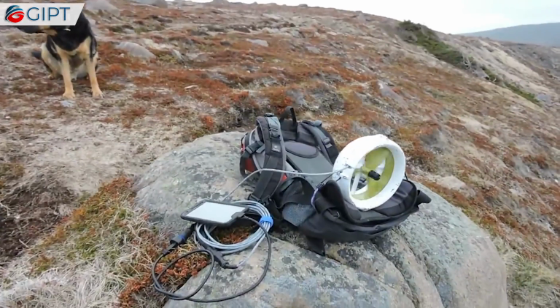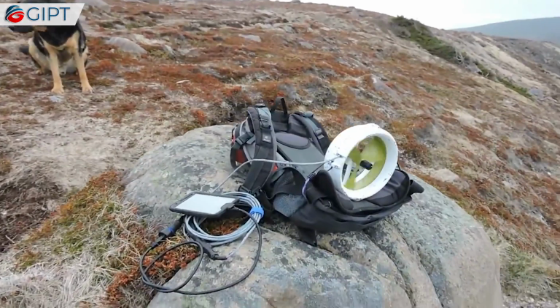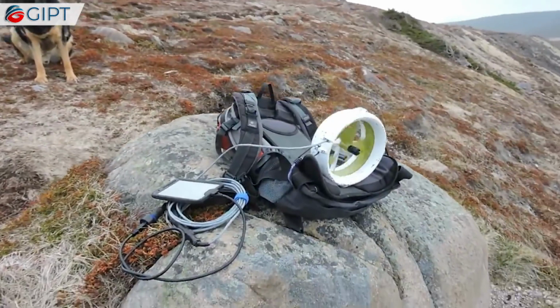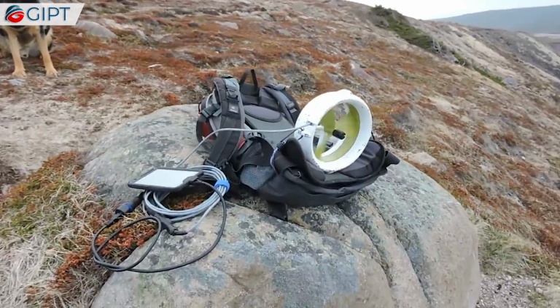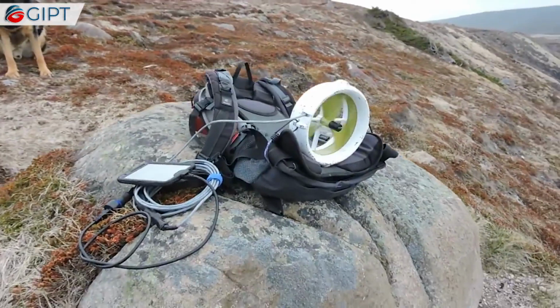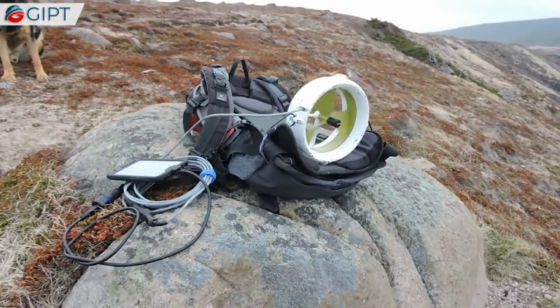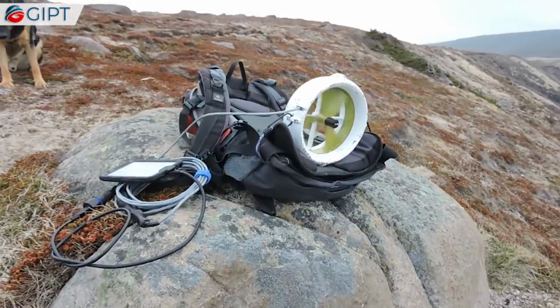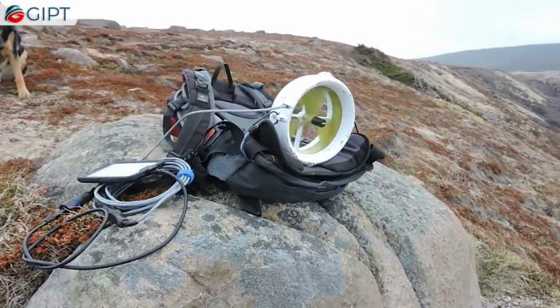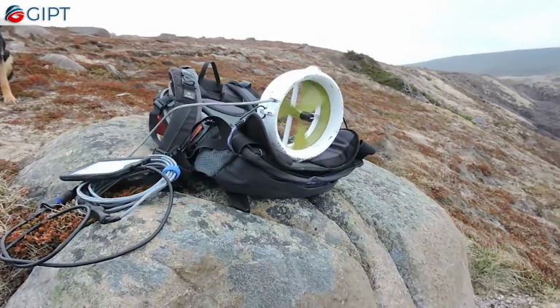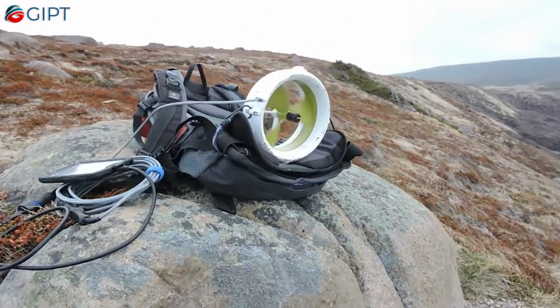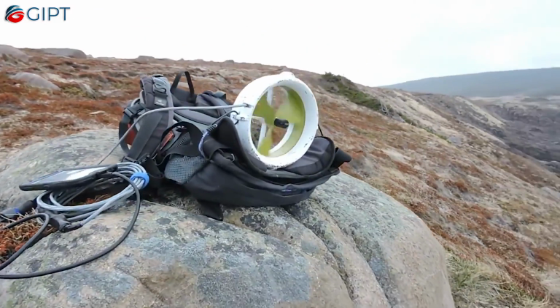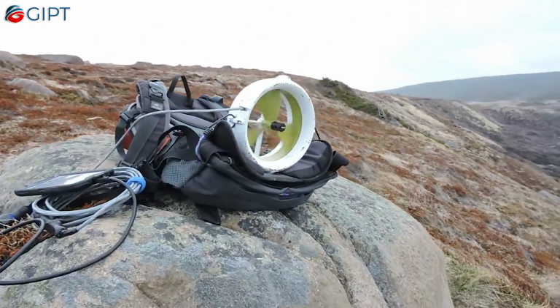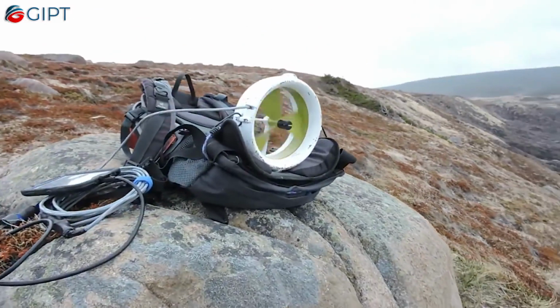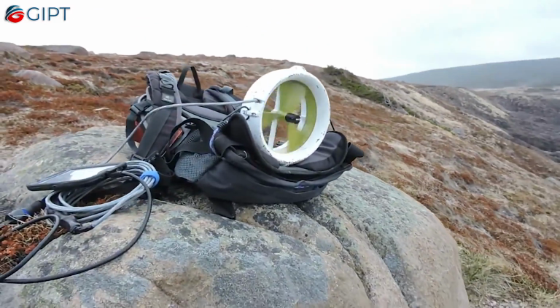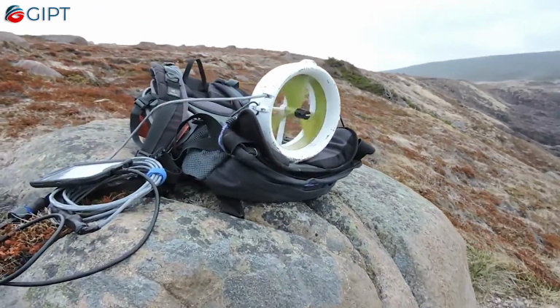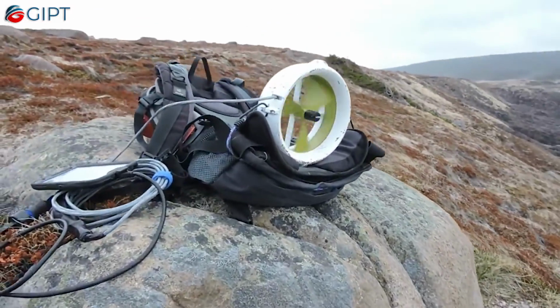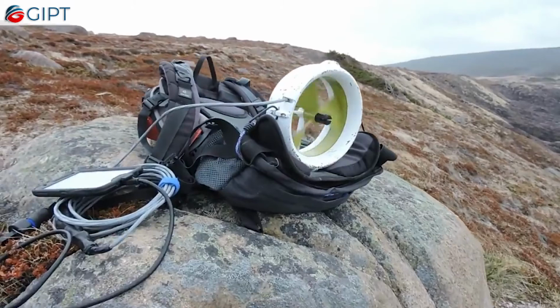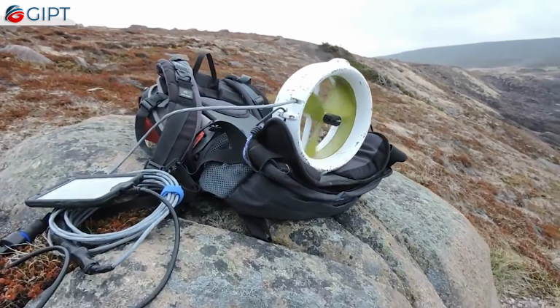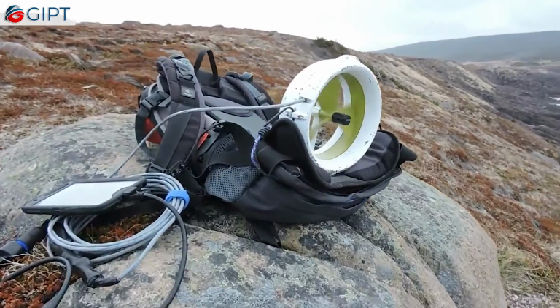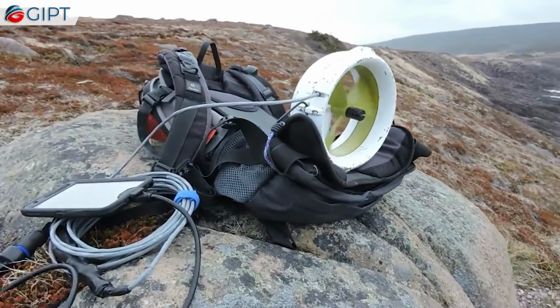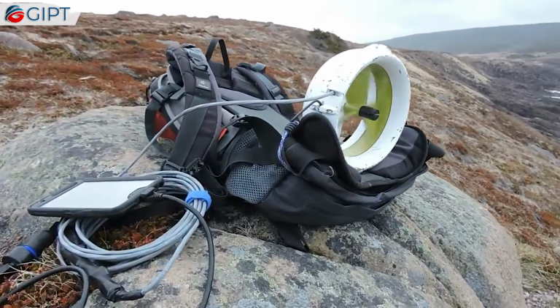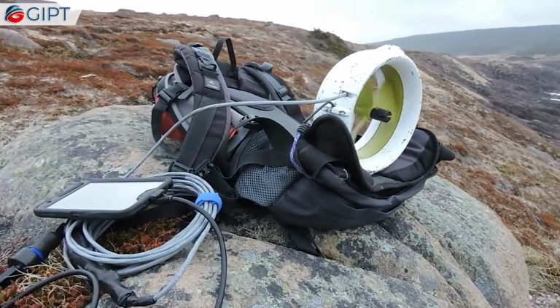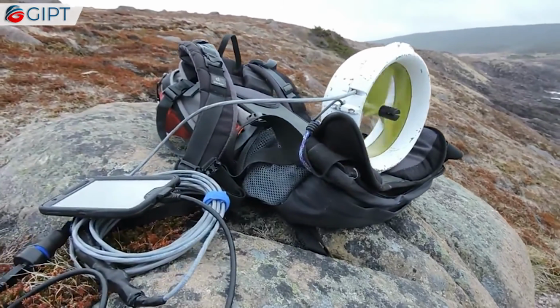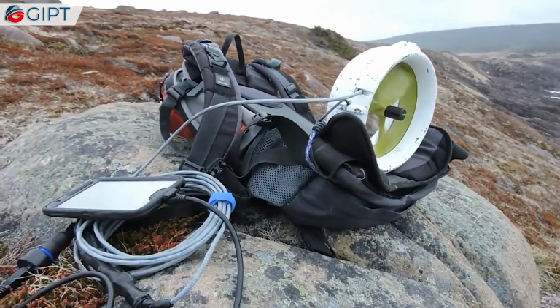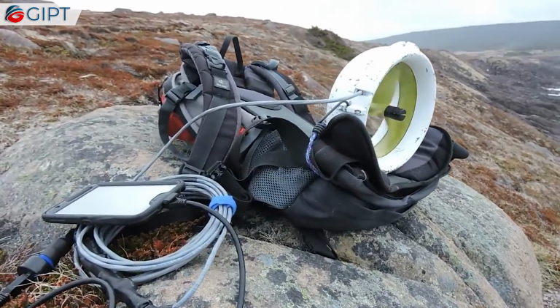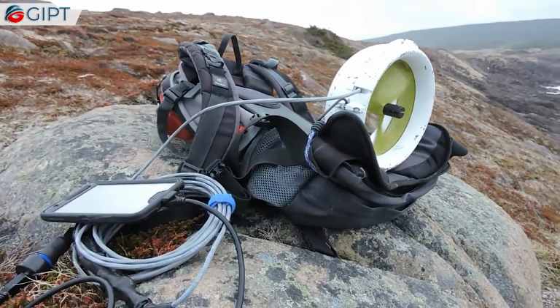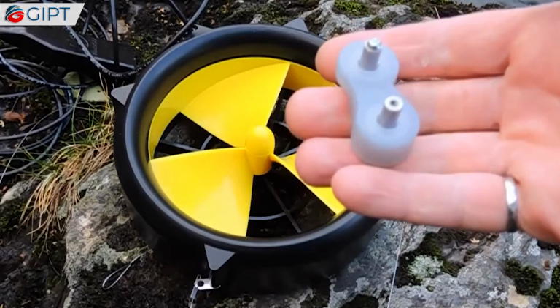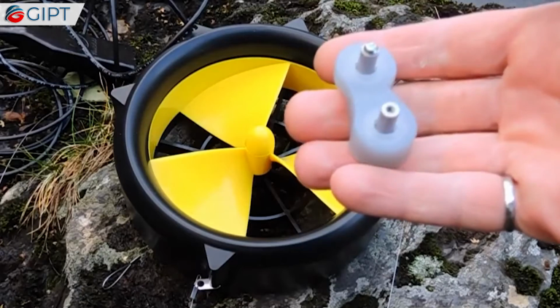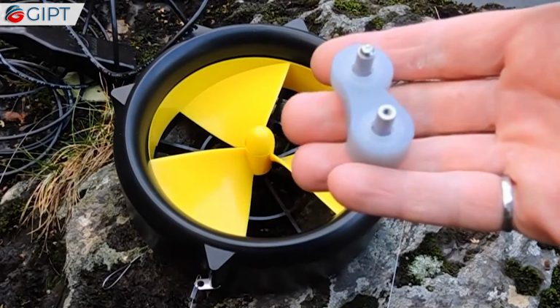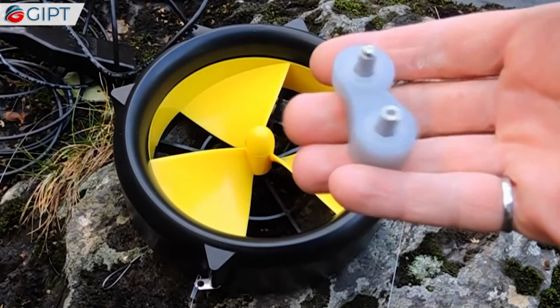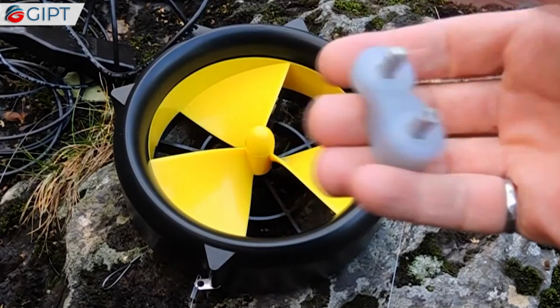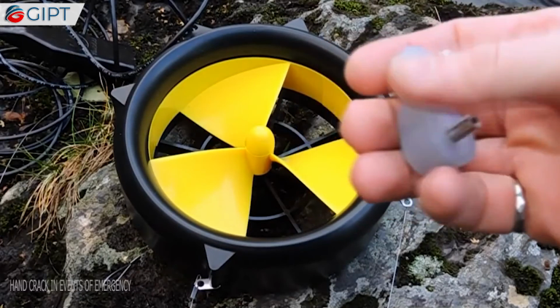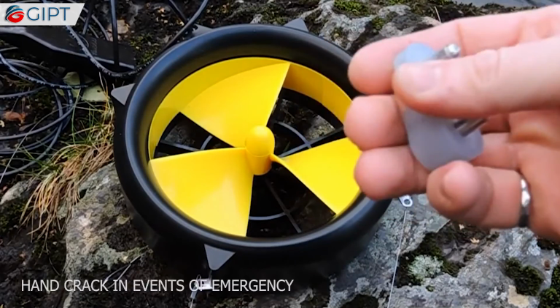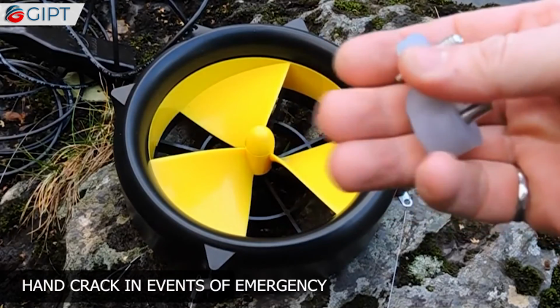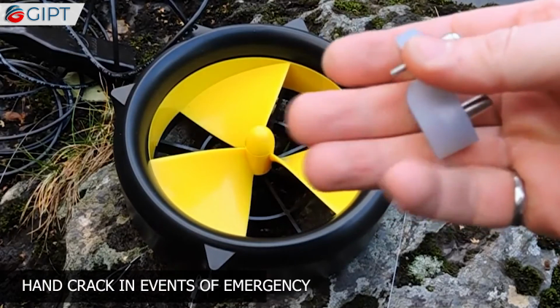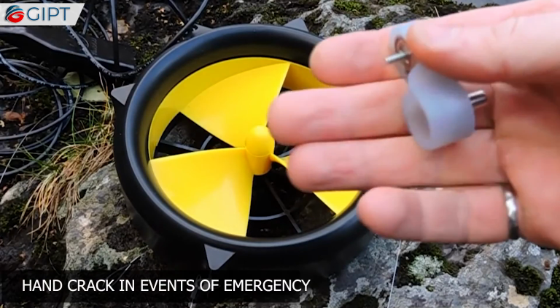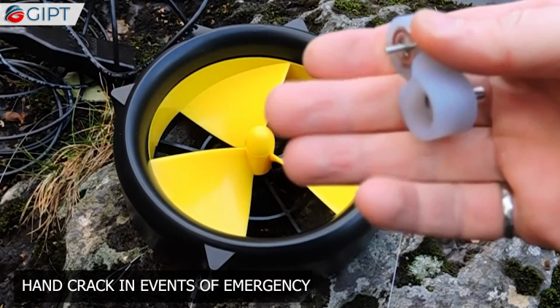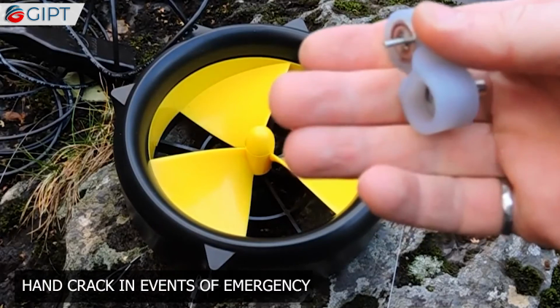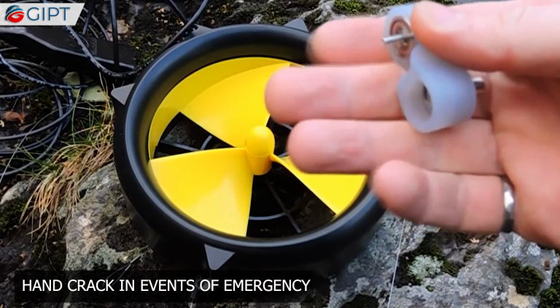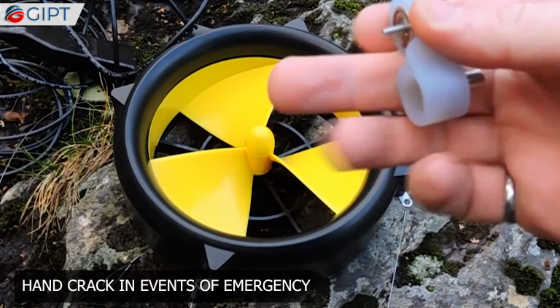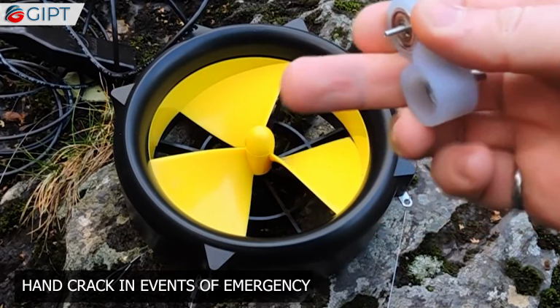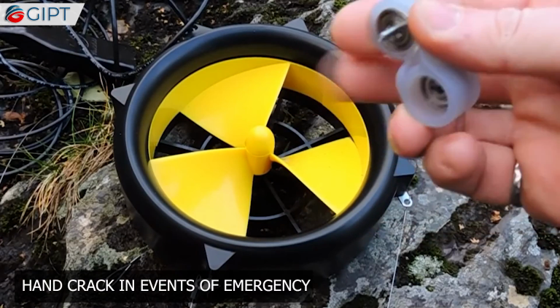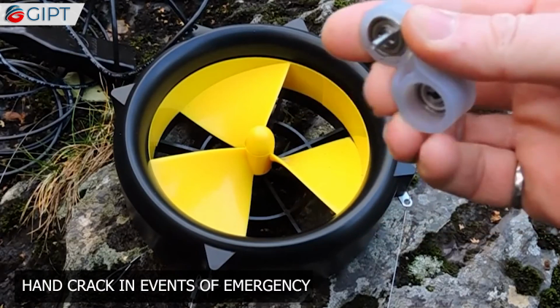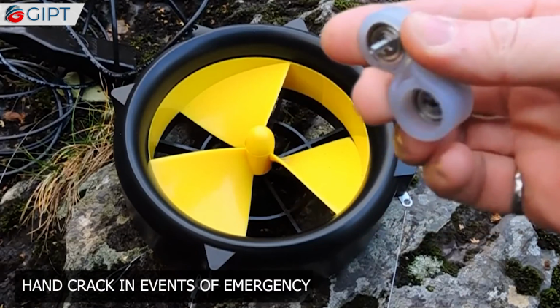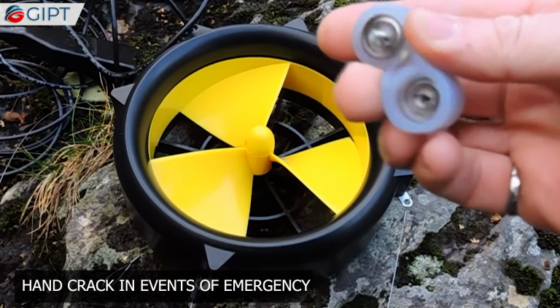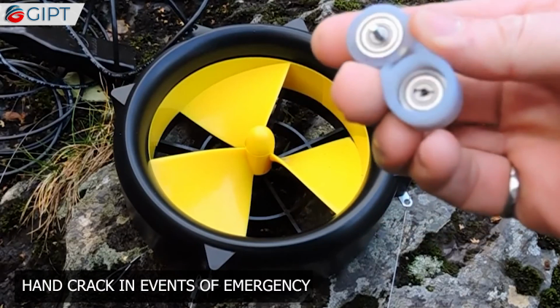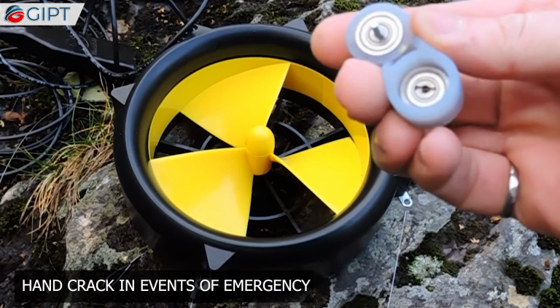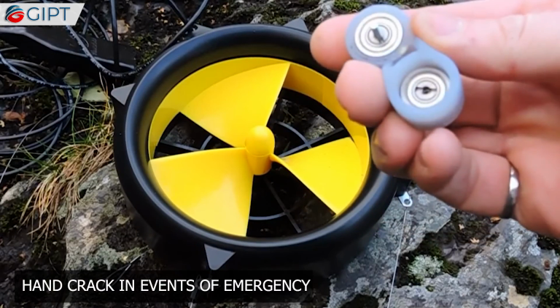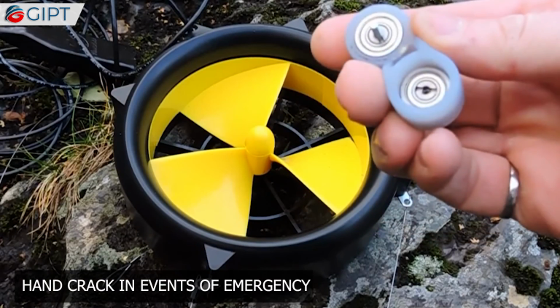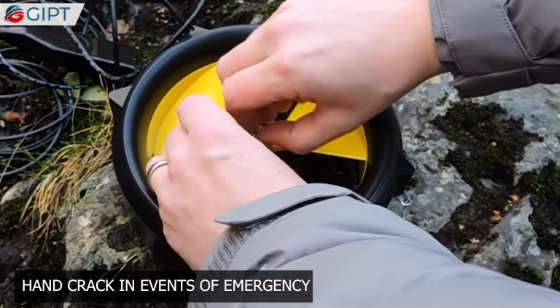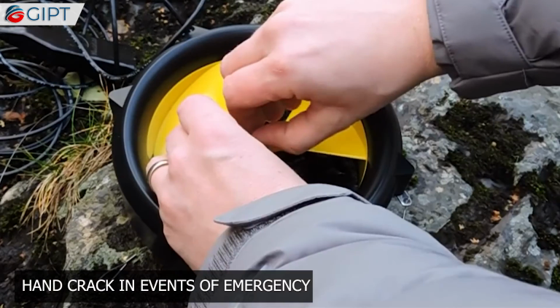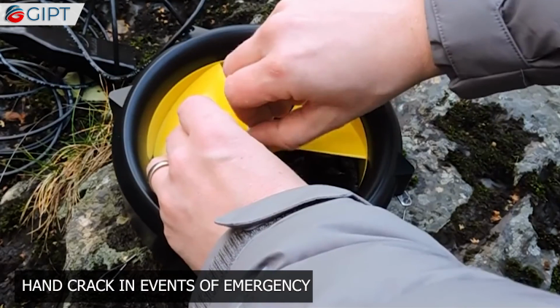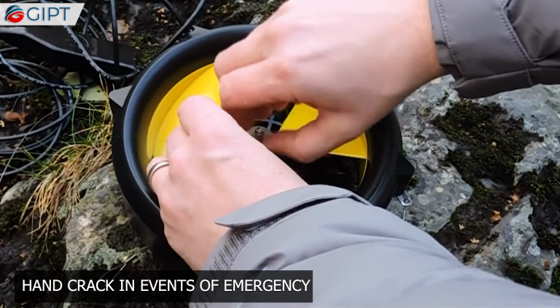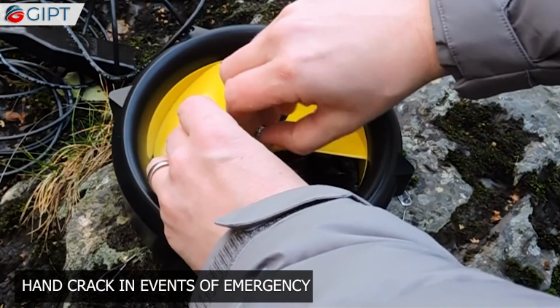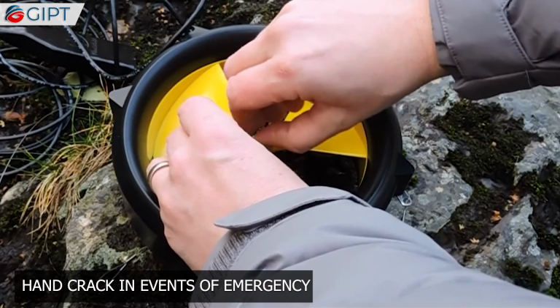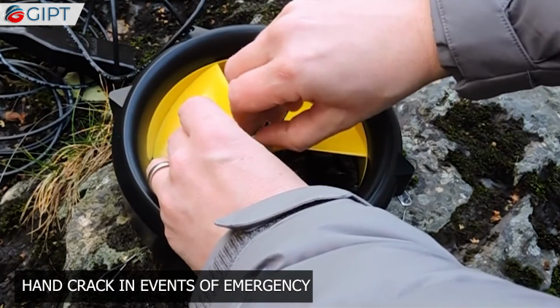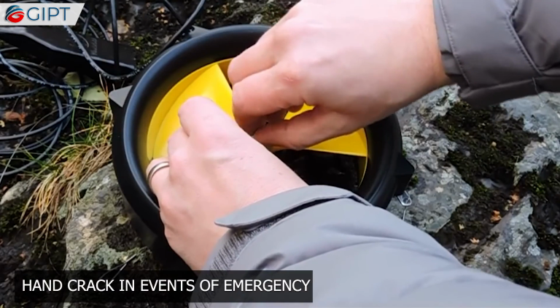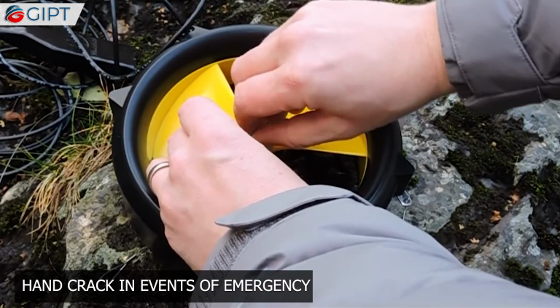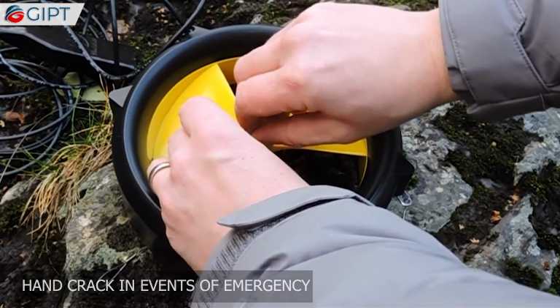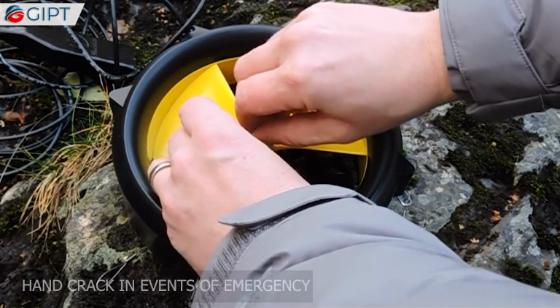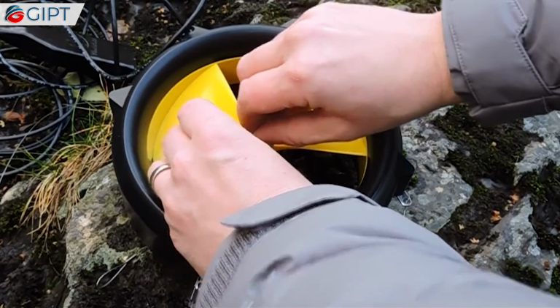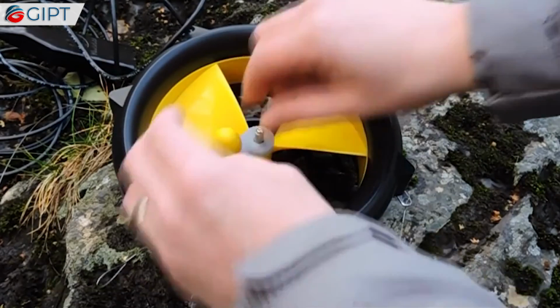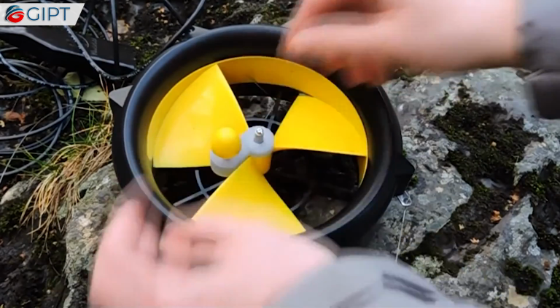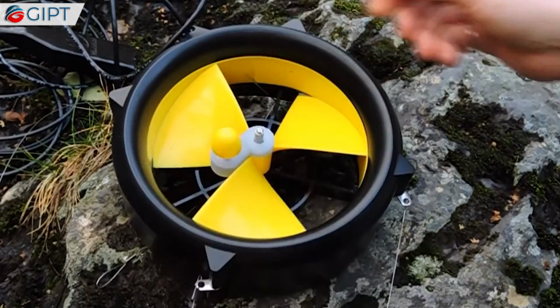In events of emergency or low wind speeds, you can also use the handy hand crank to churn out some power yourself.